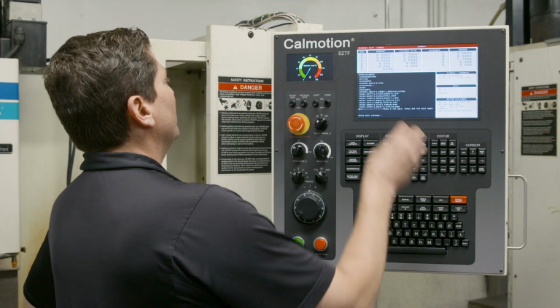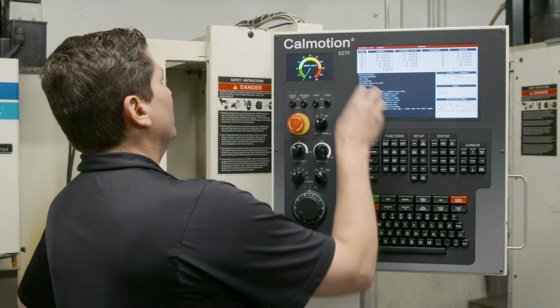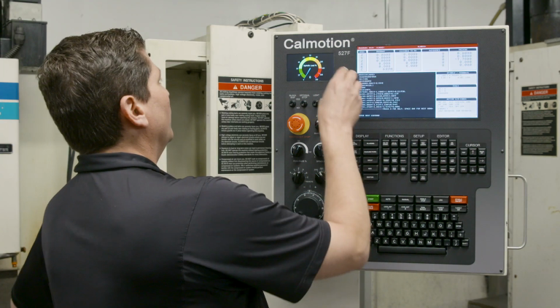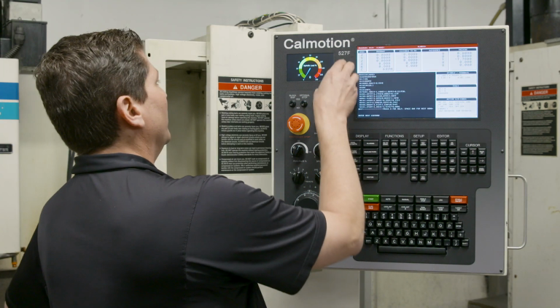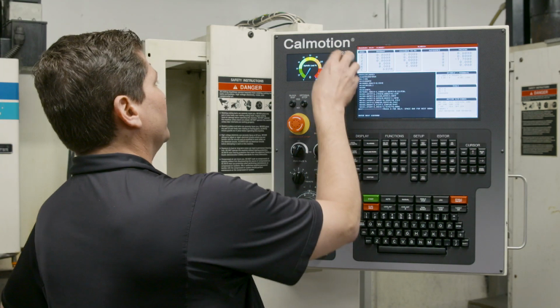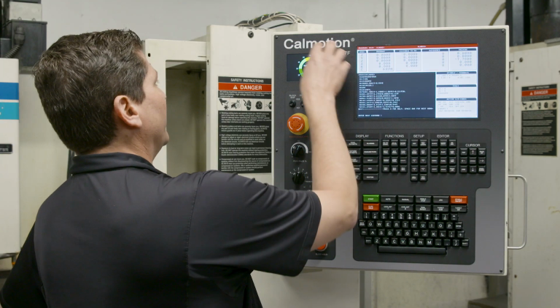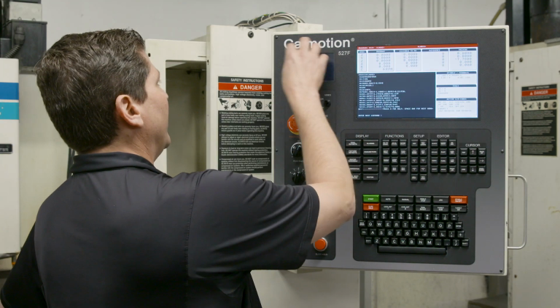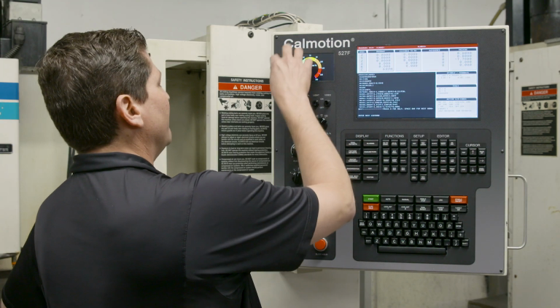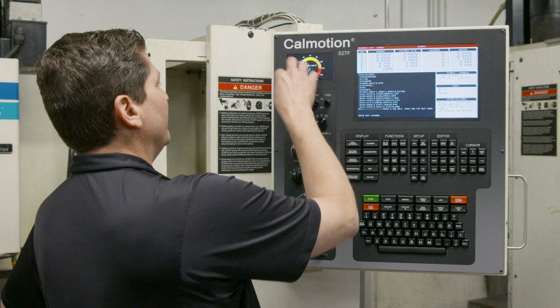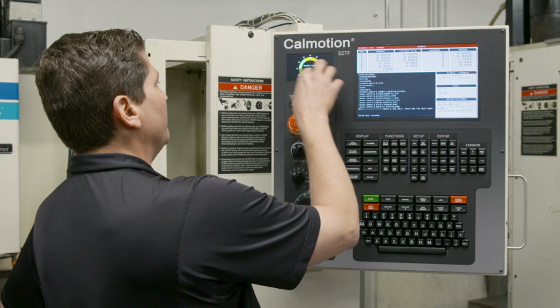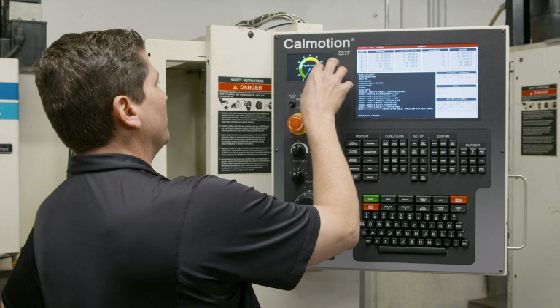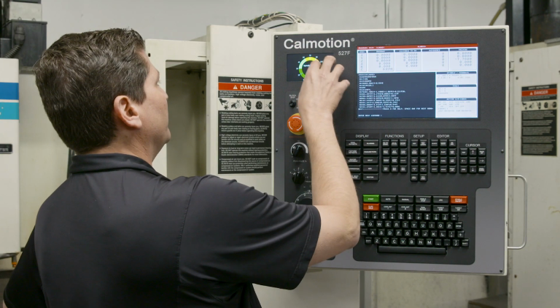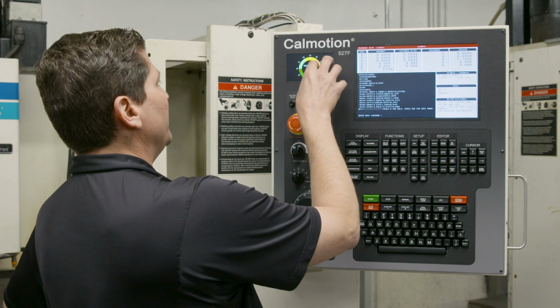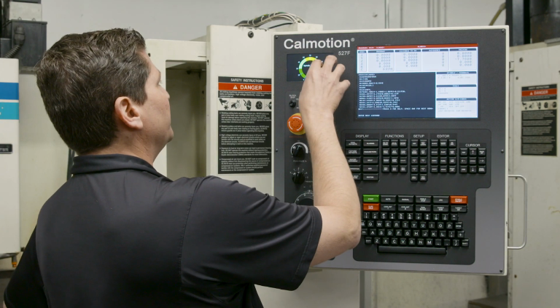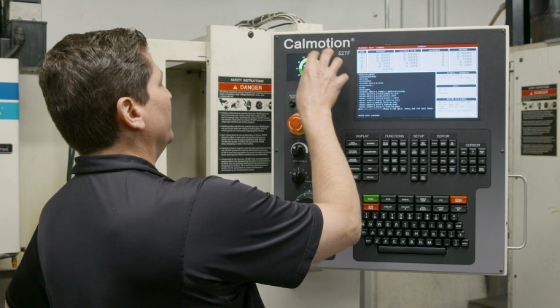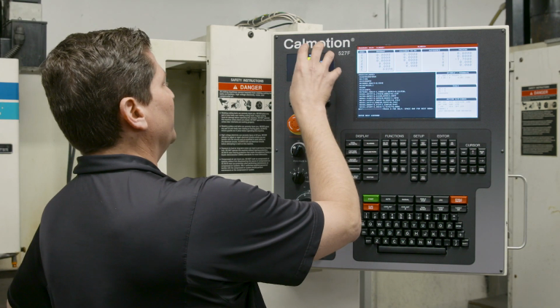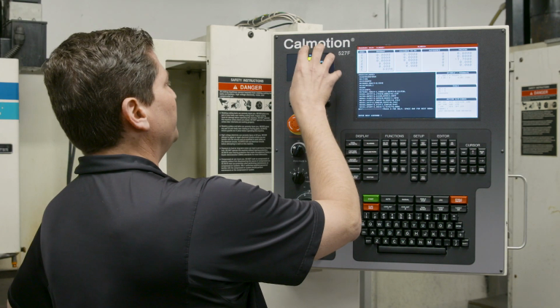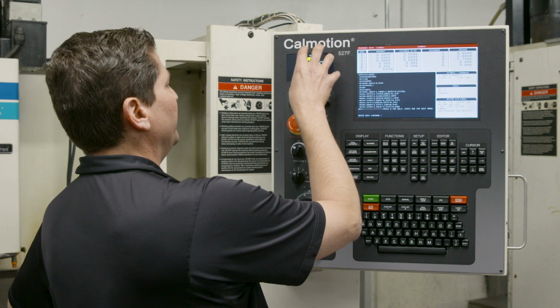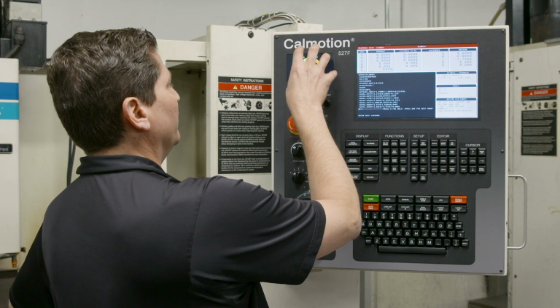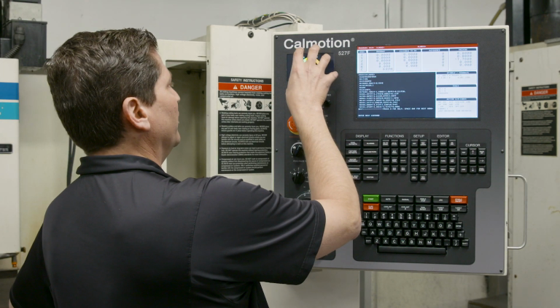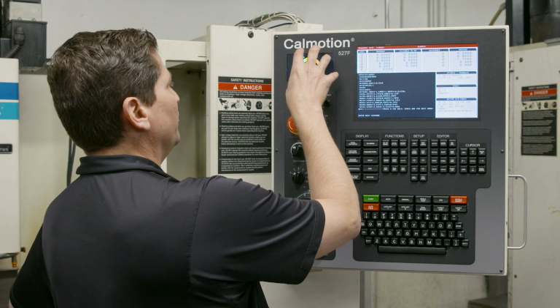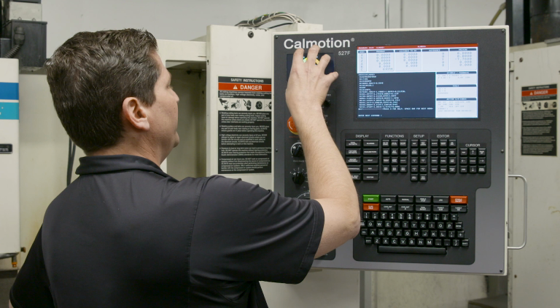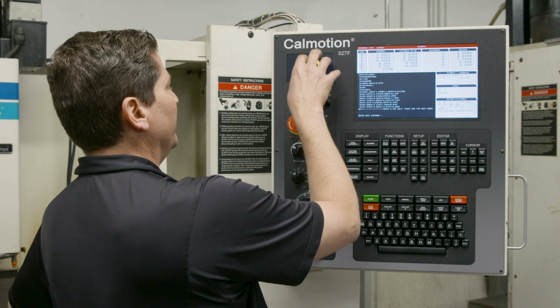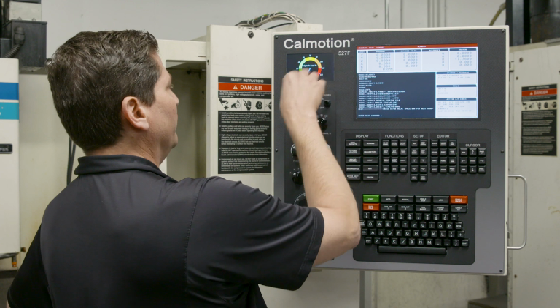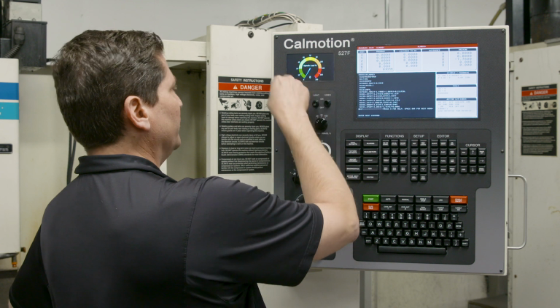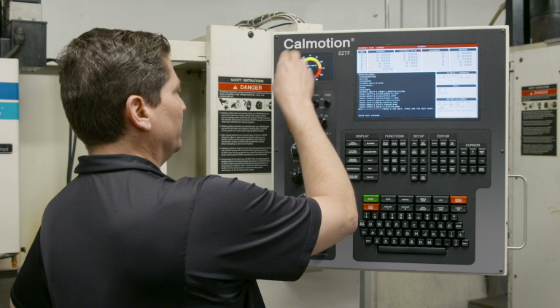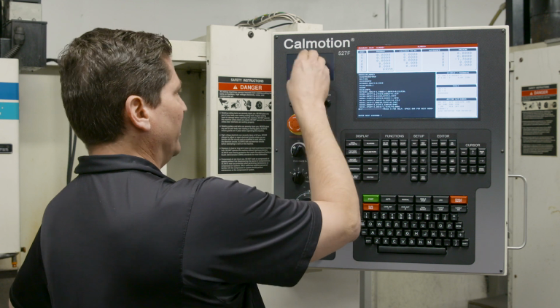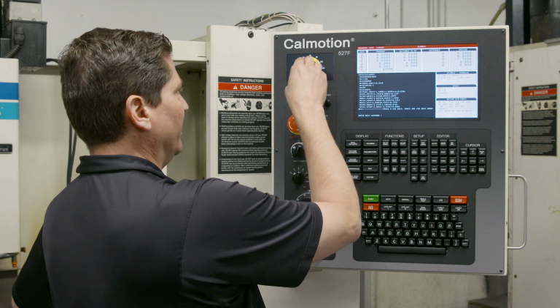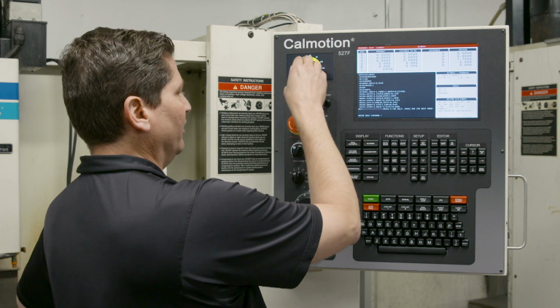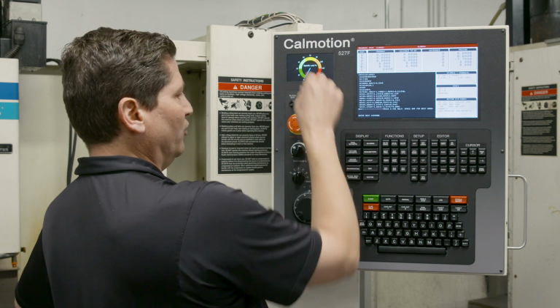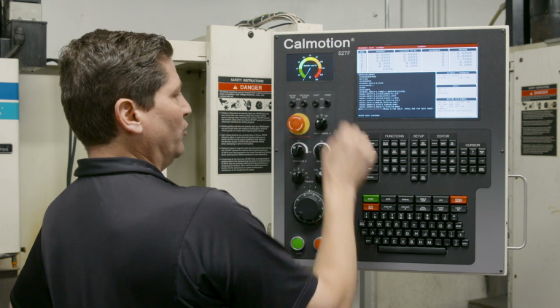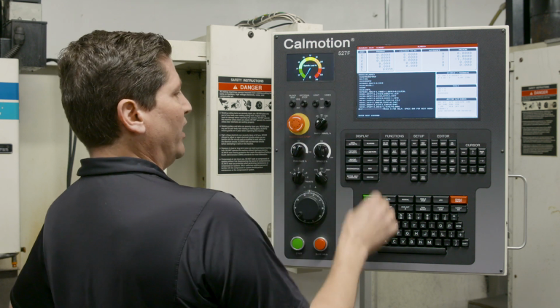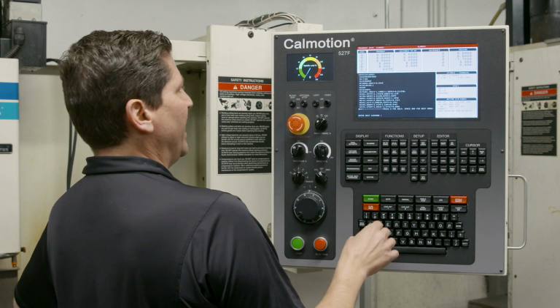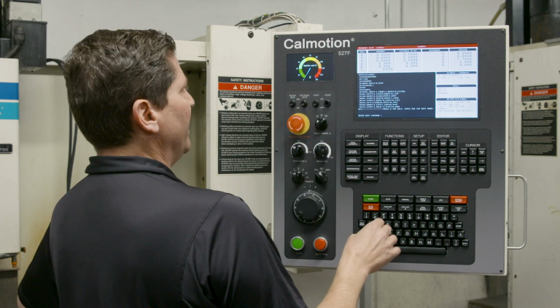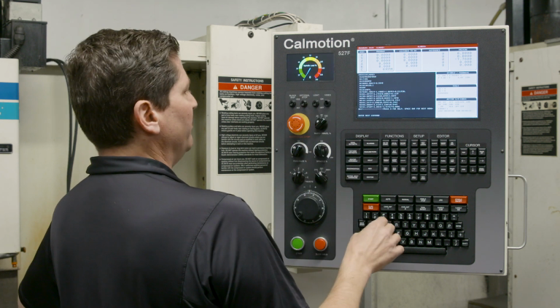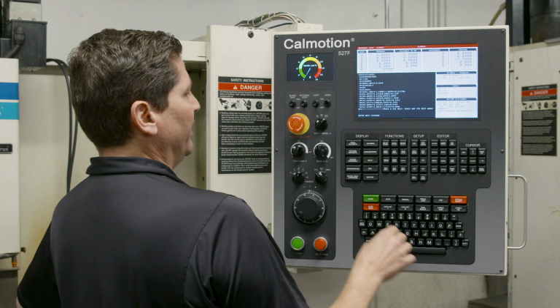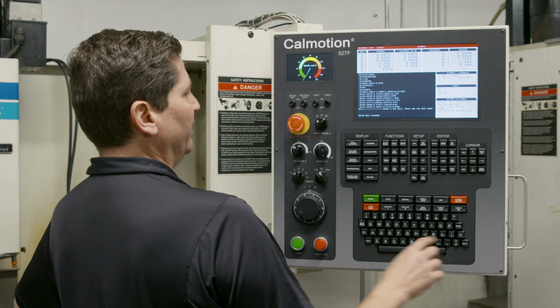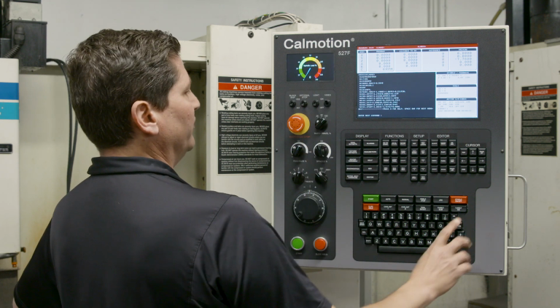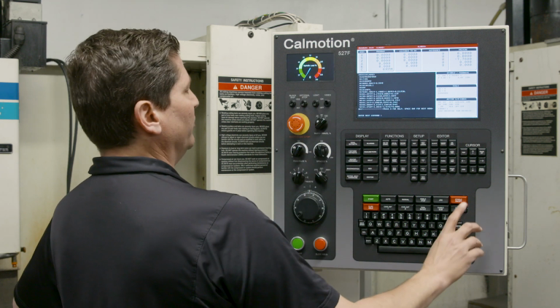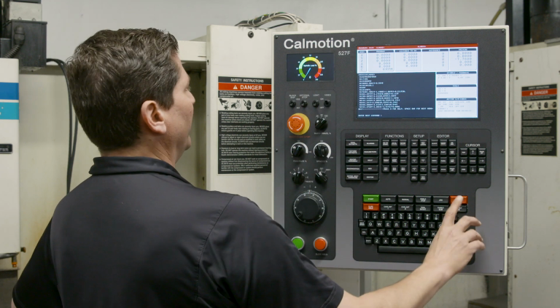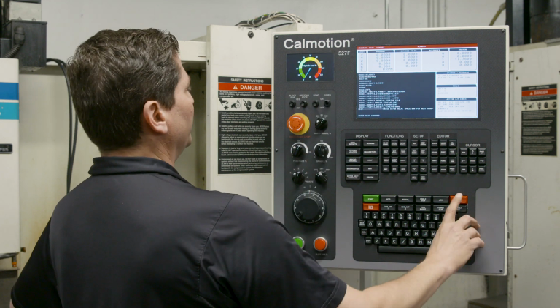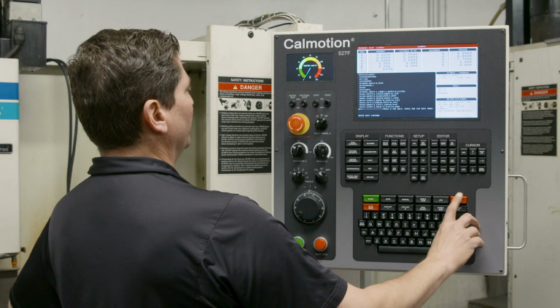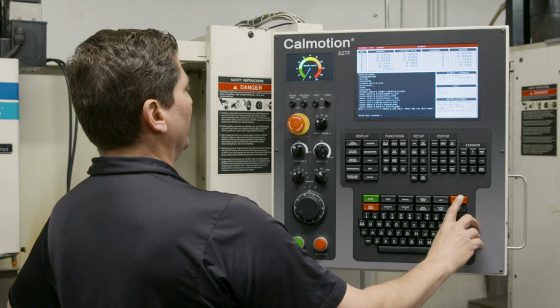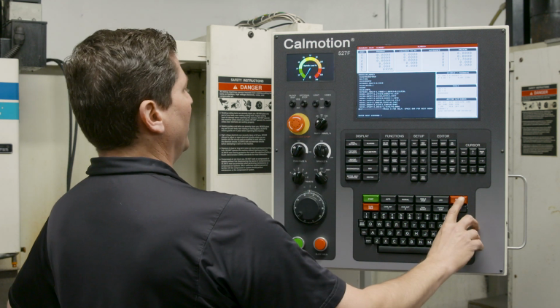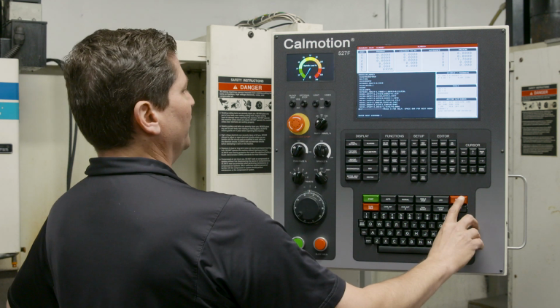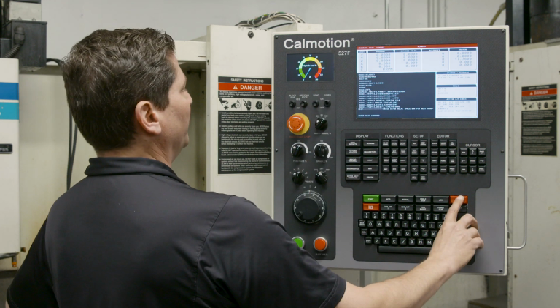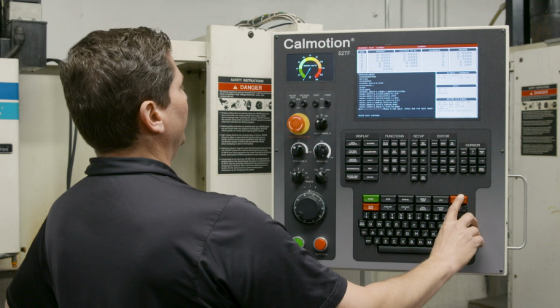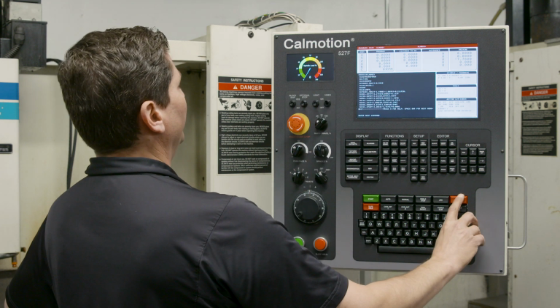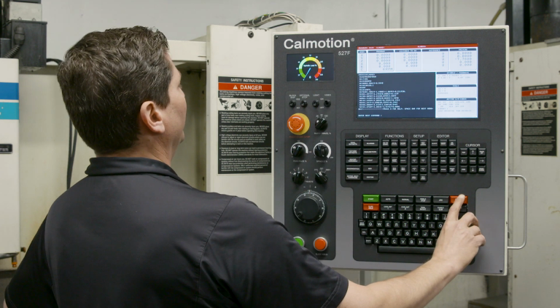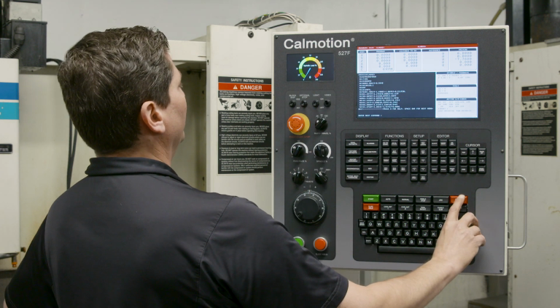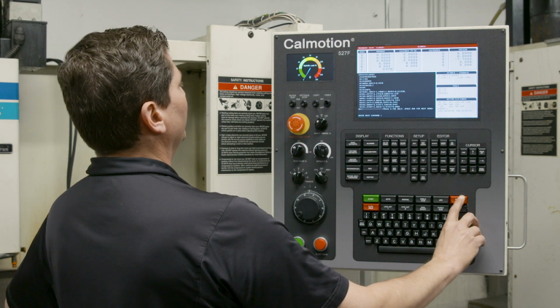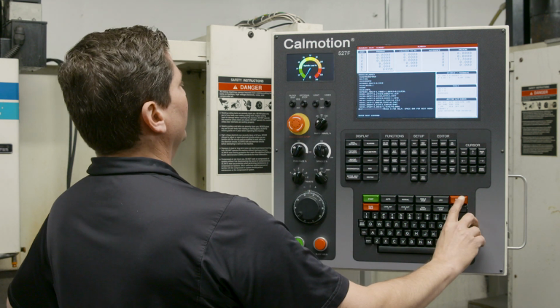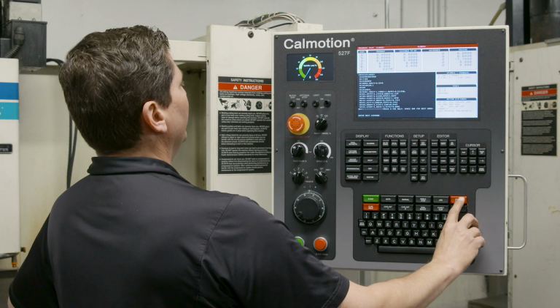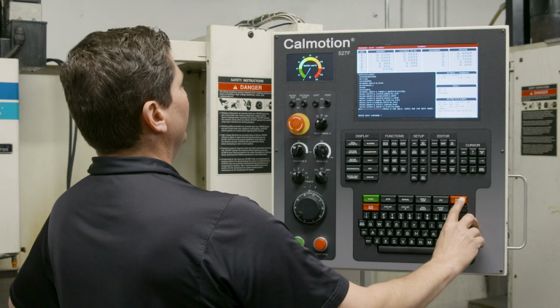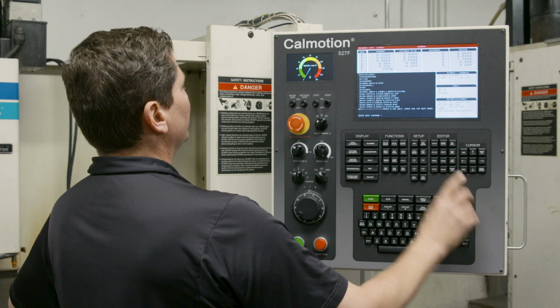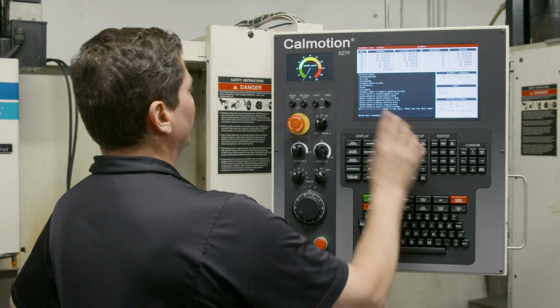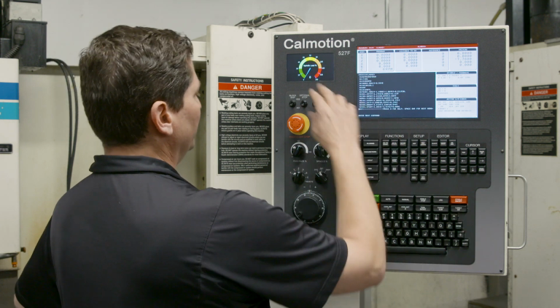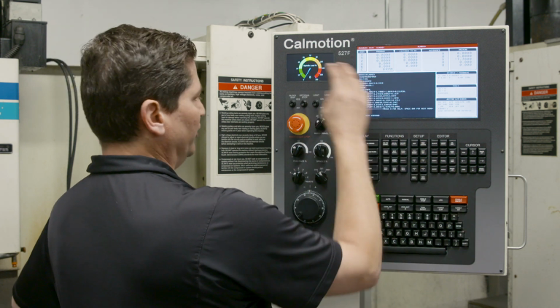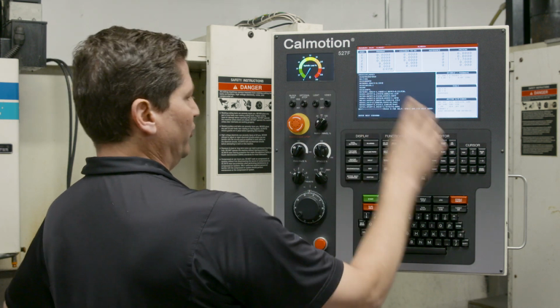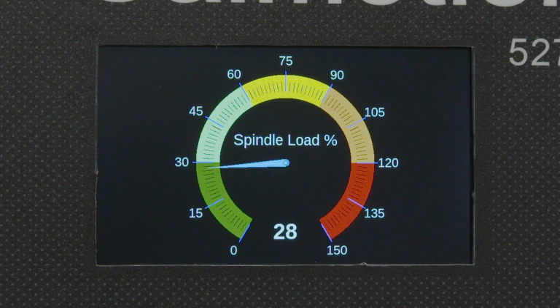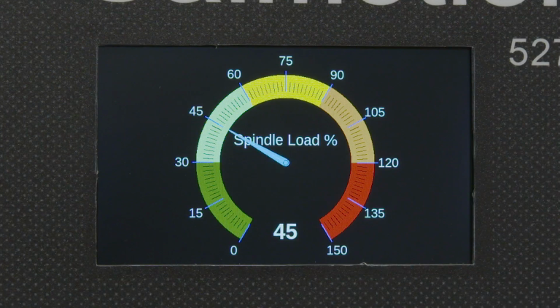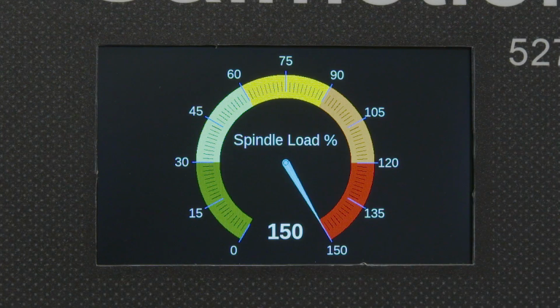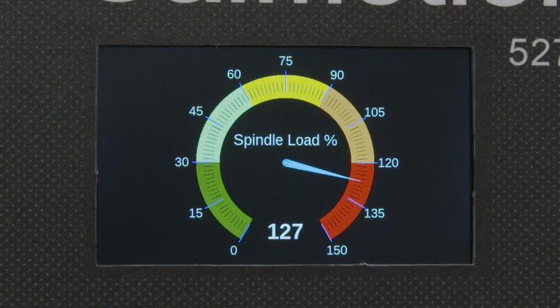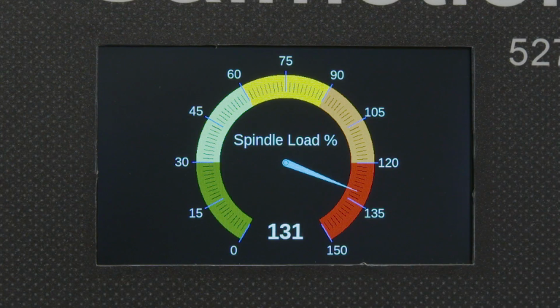We also have a replacement of the spindle load meter, which is a bit more animated. When I turn on the spindle, it's going to show you the load.